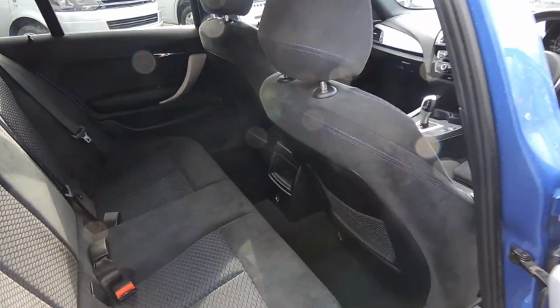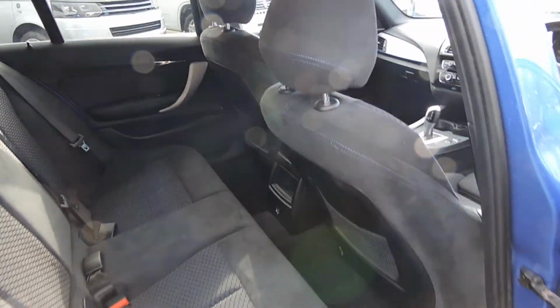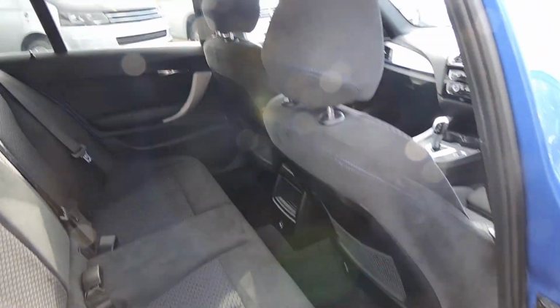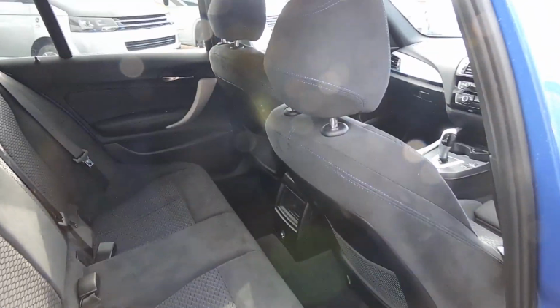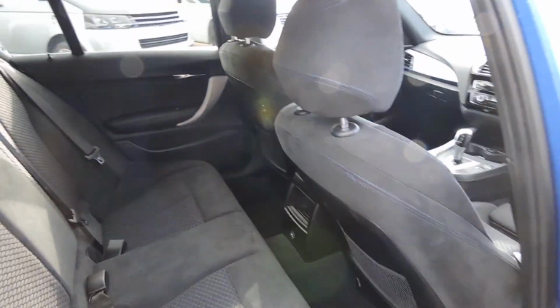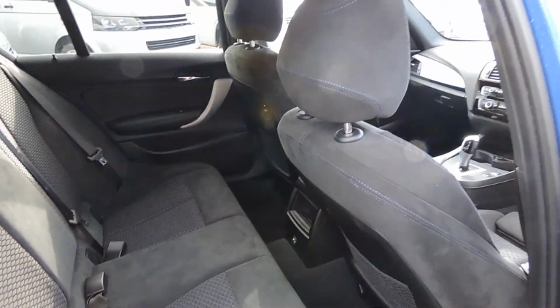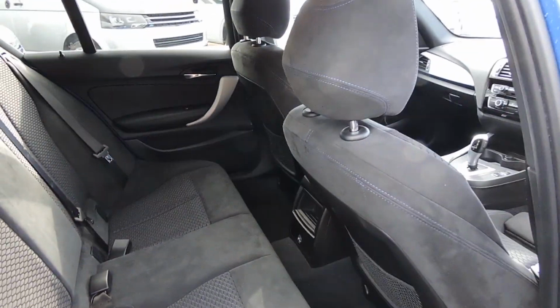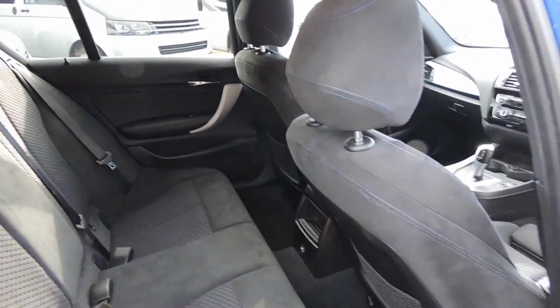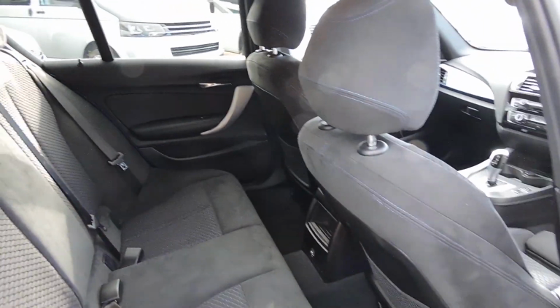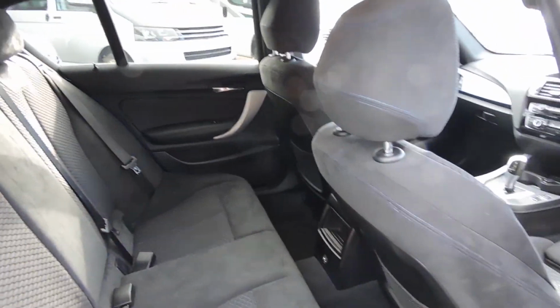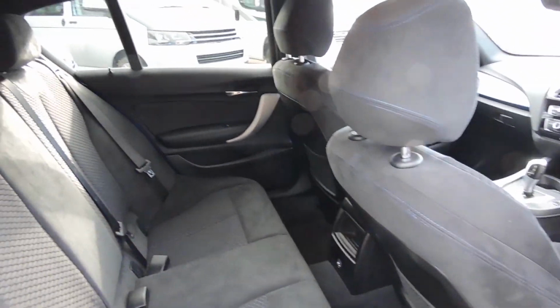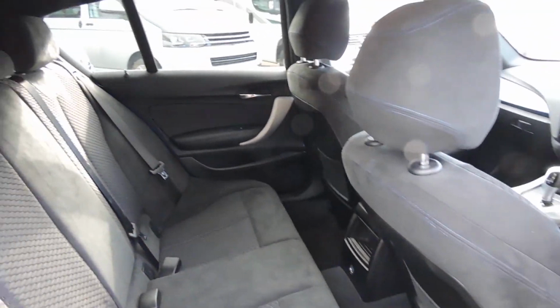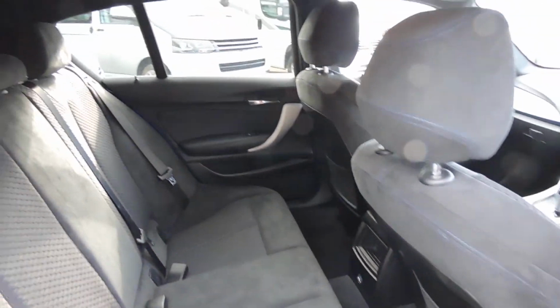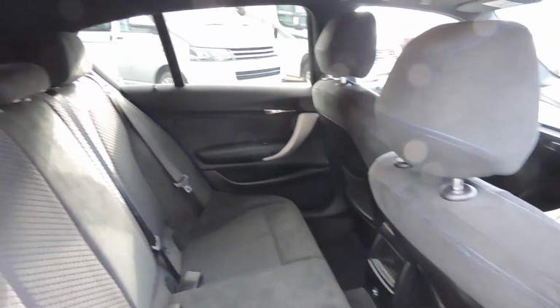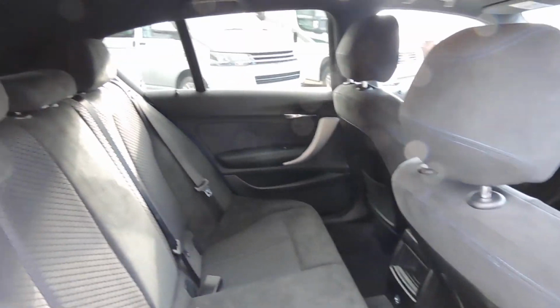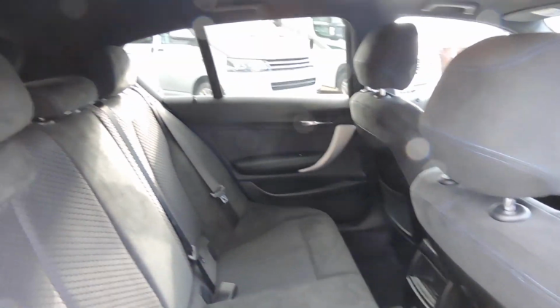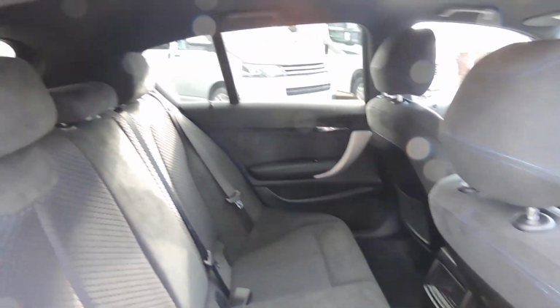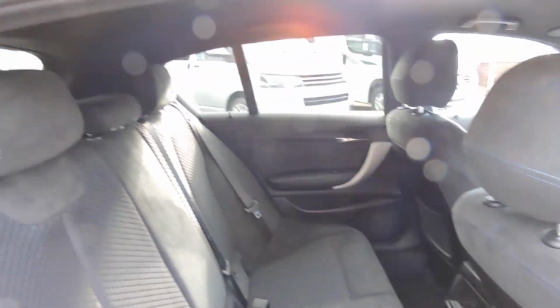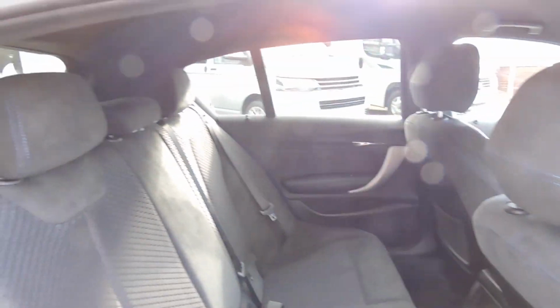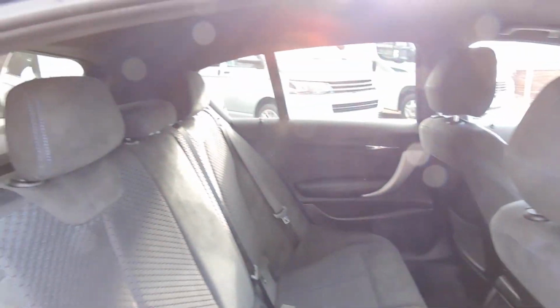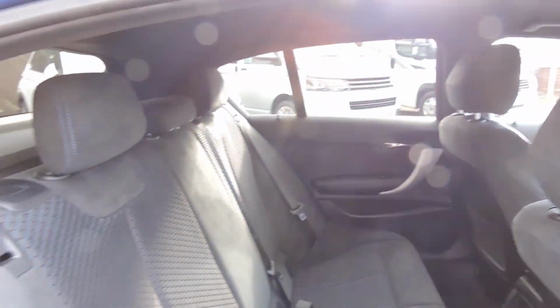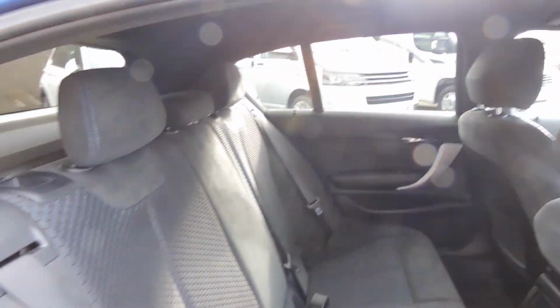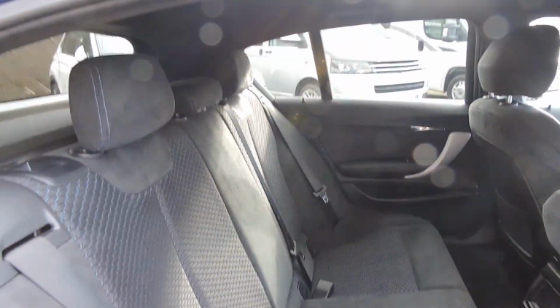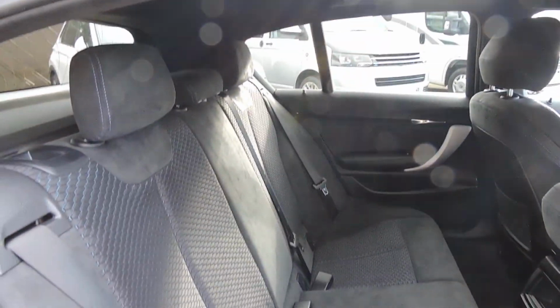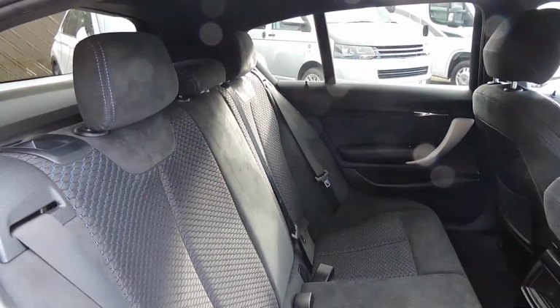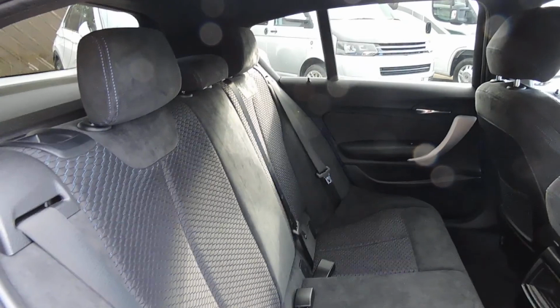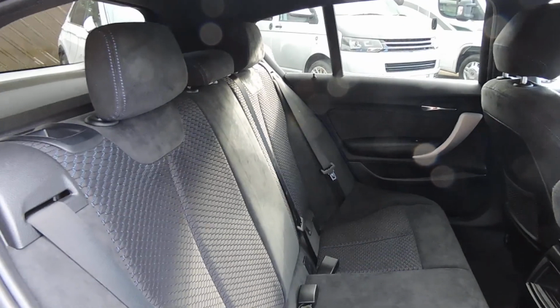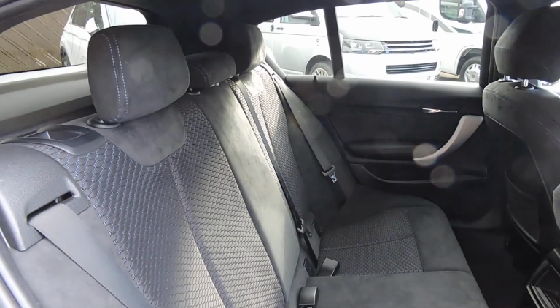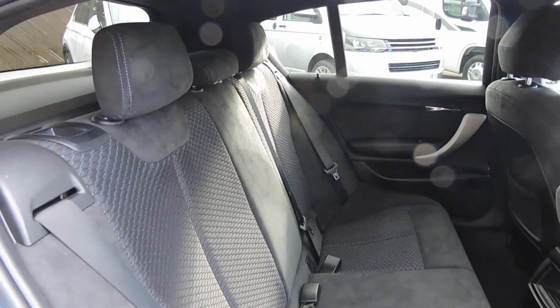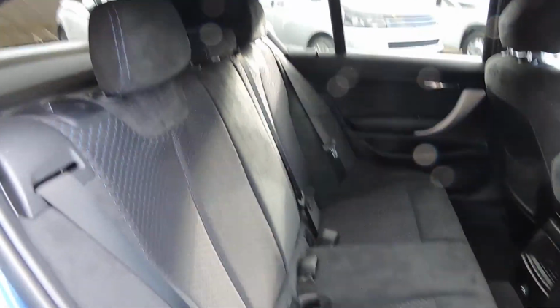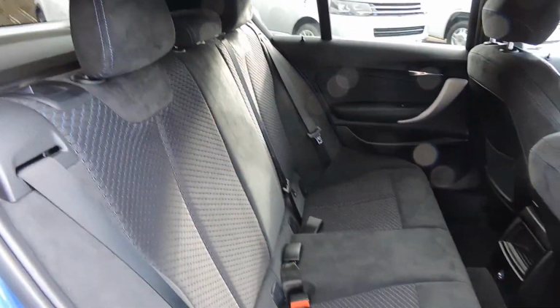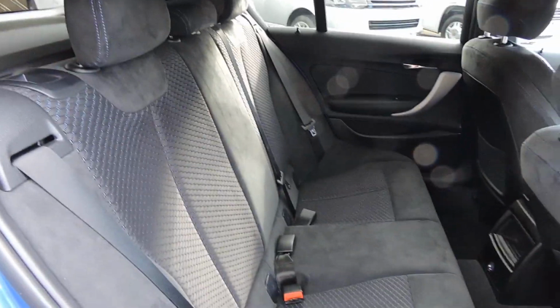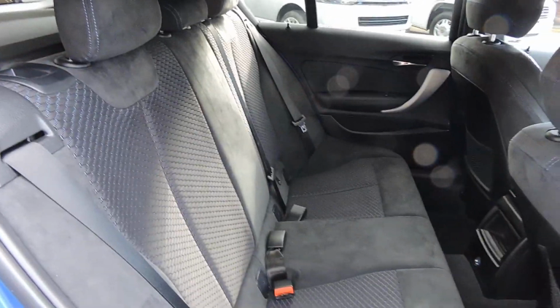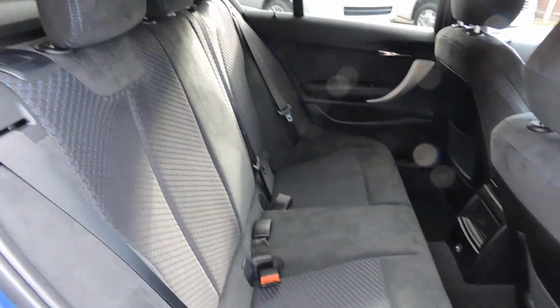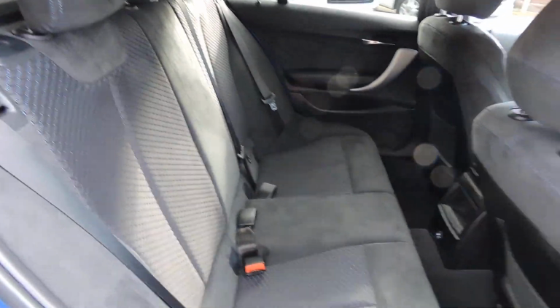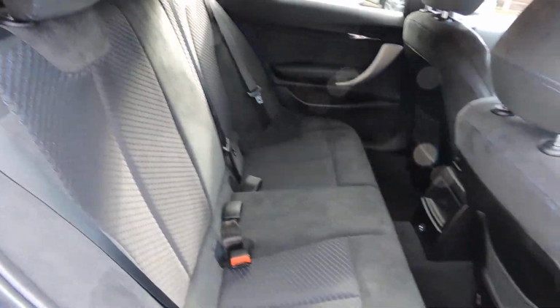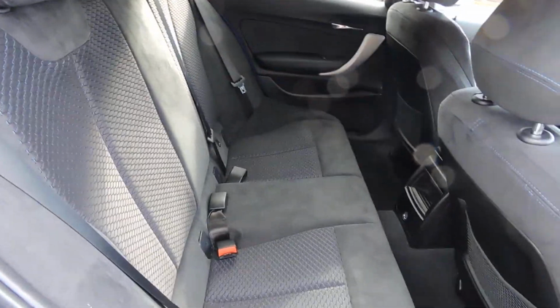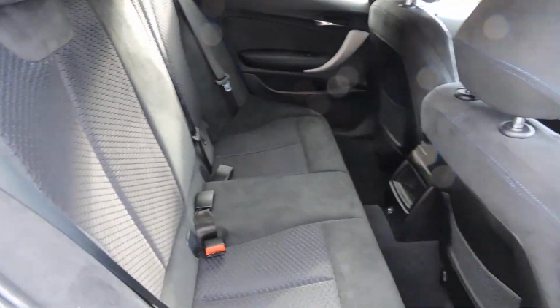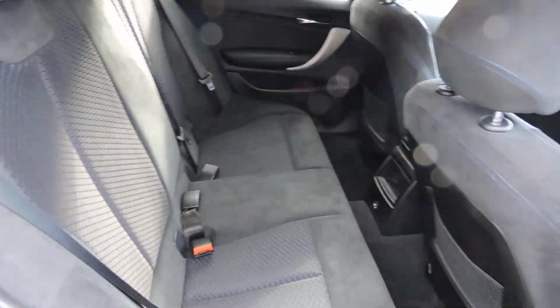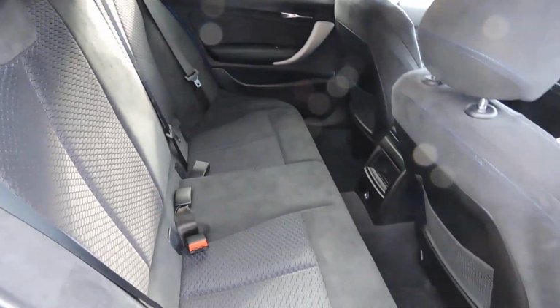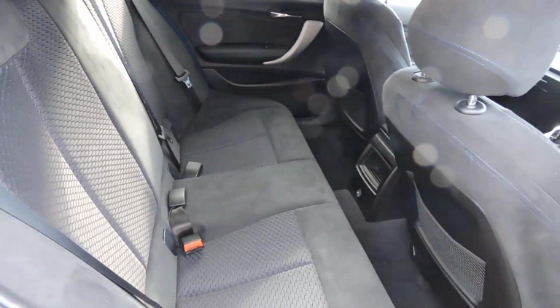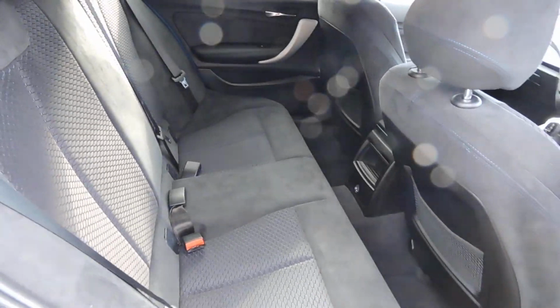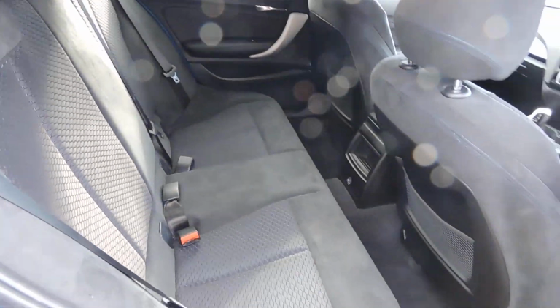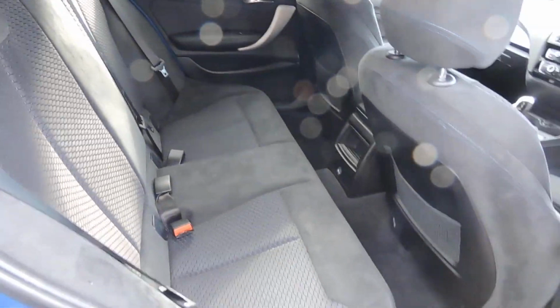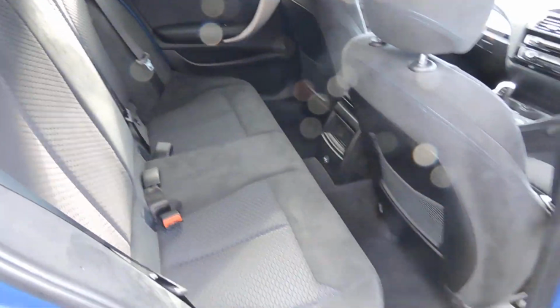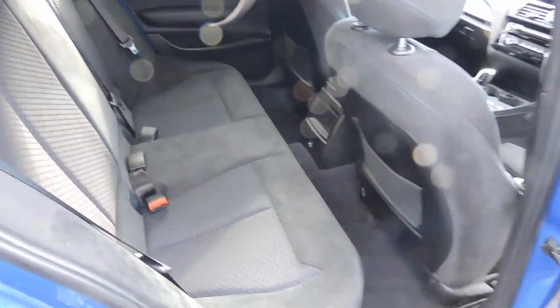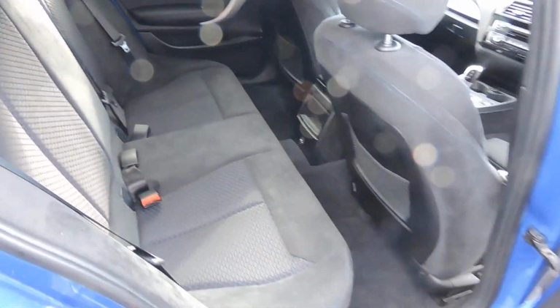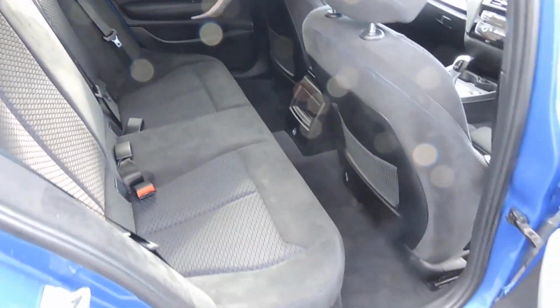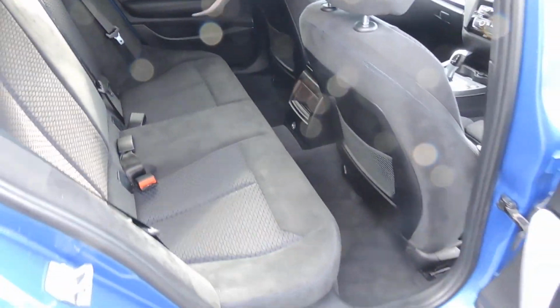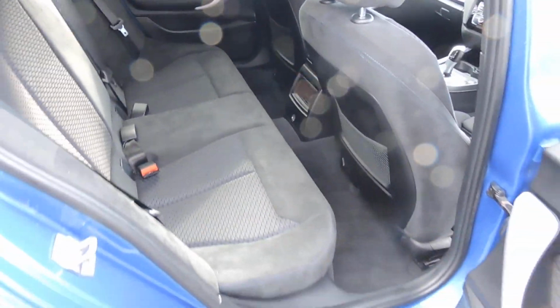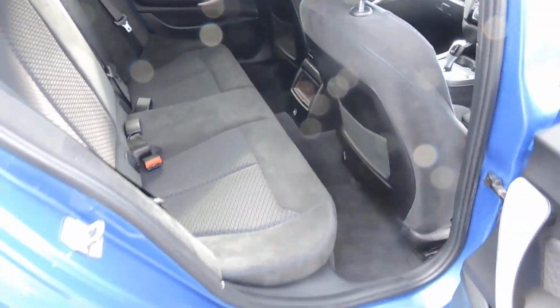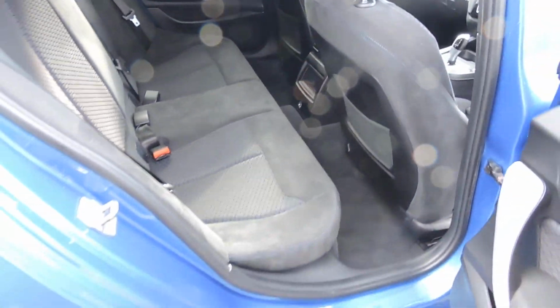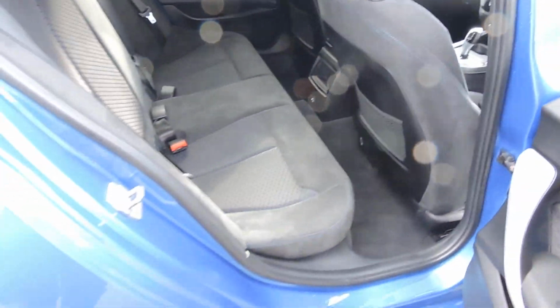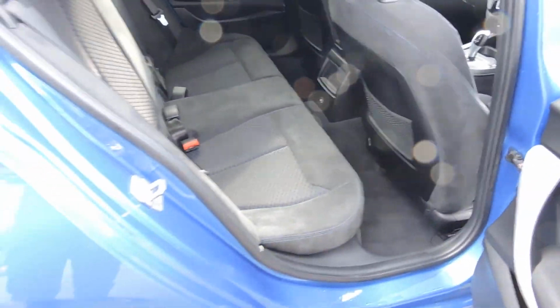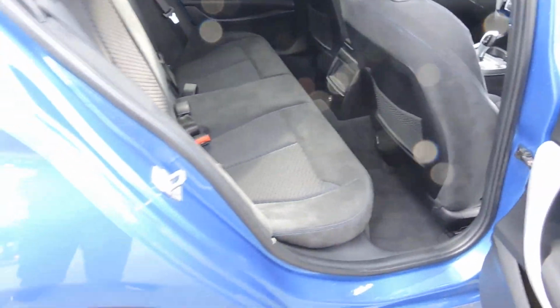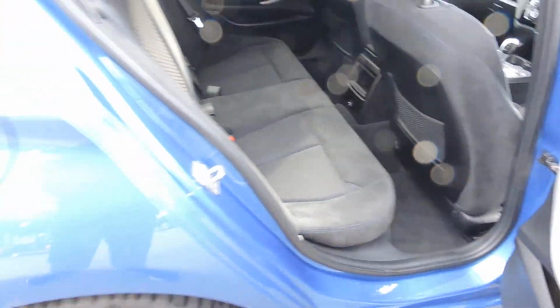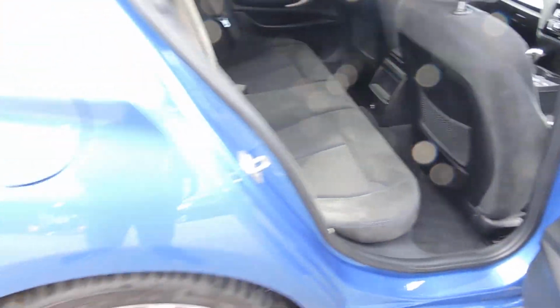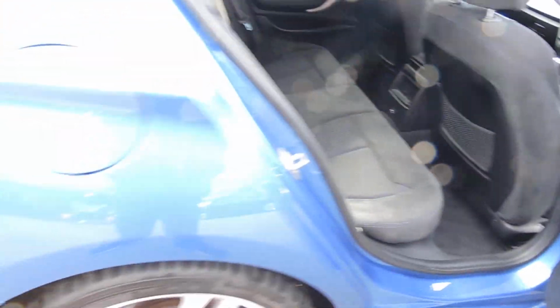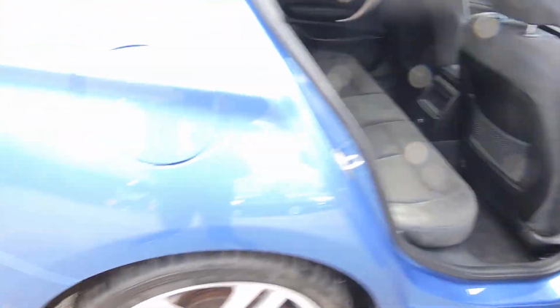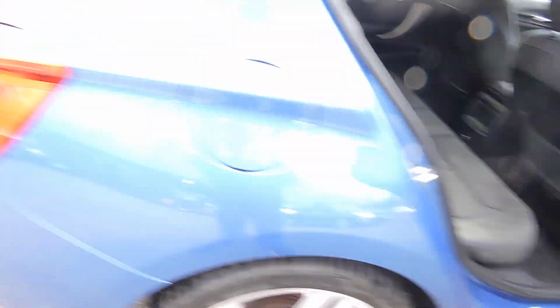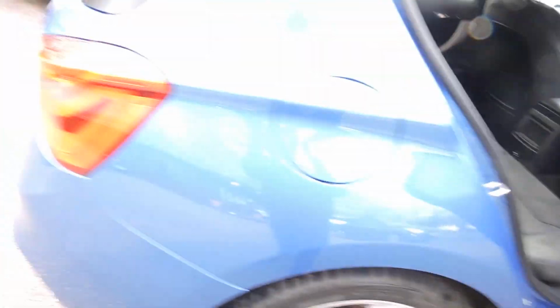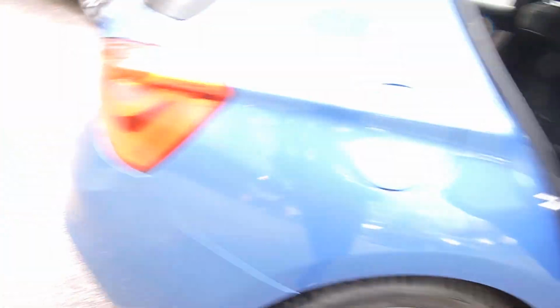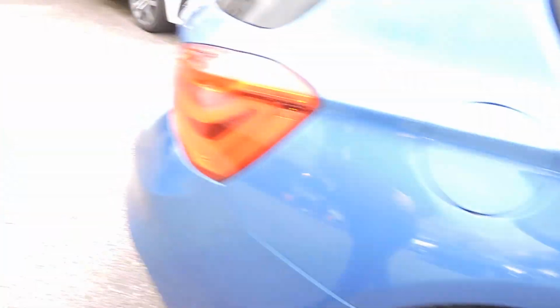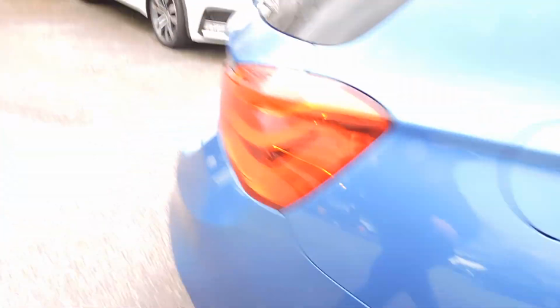This is also quite nicely one of the last which qualifies for the £20 road tax, so it was registered at the end of March in 2017.